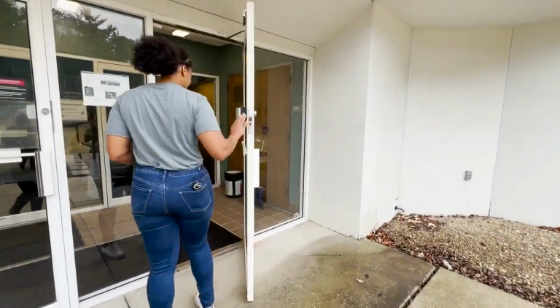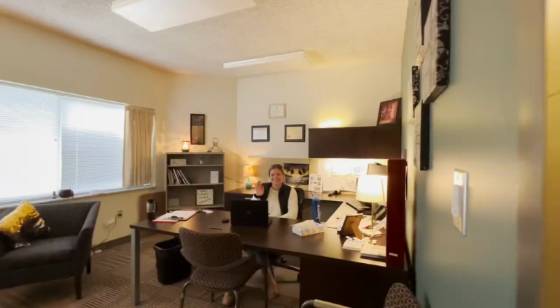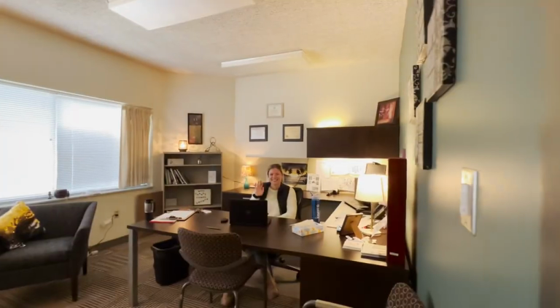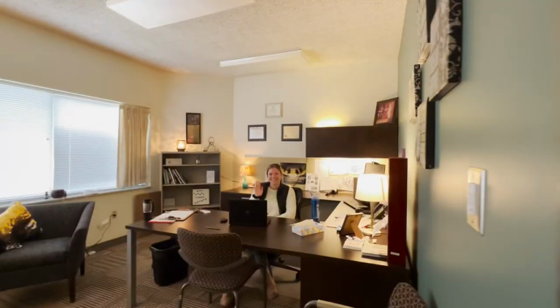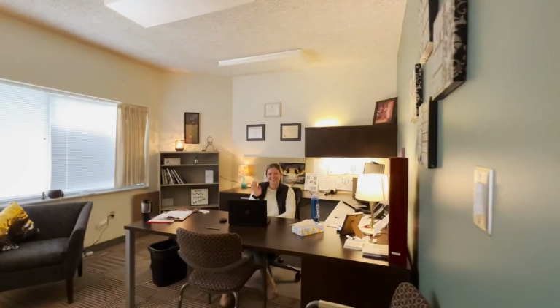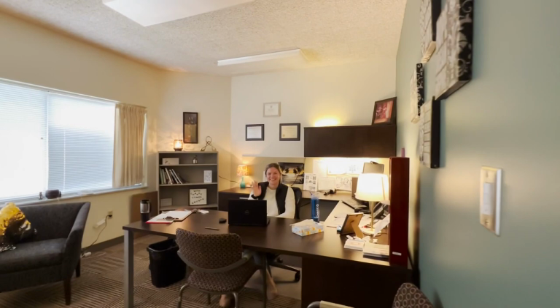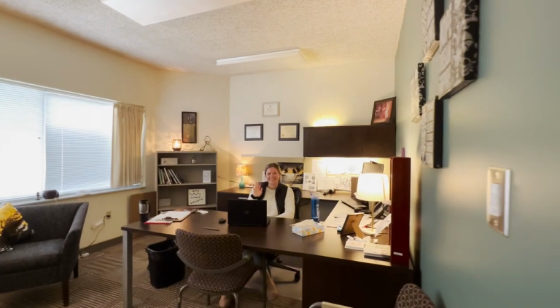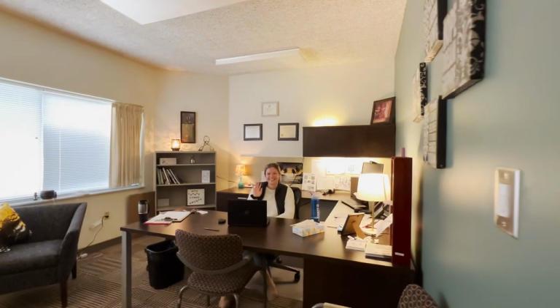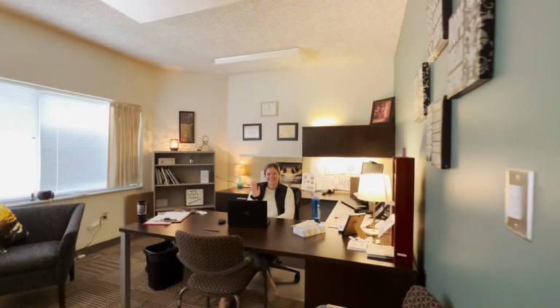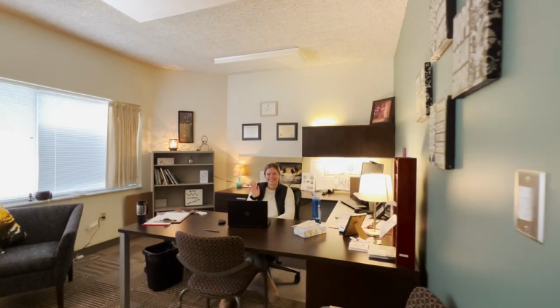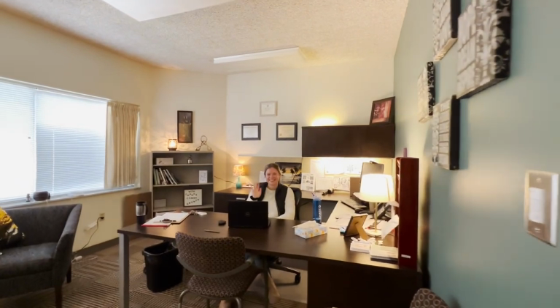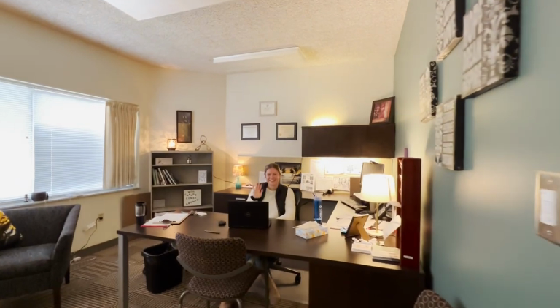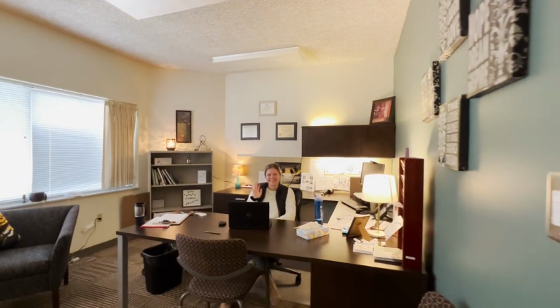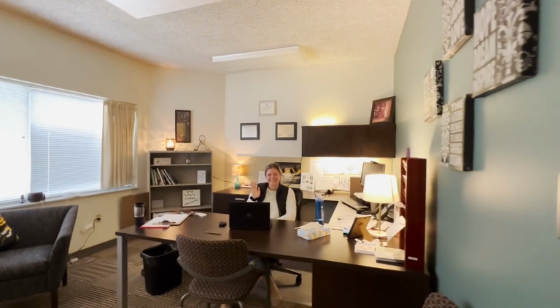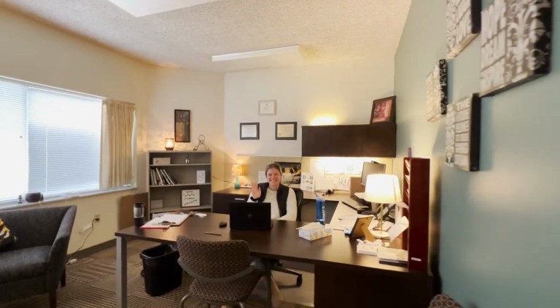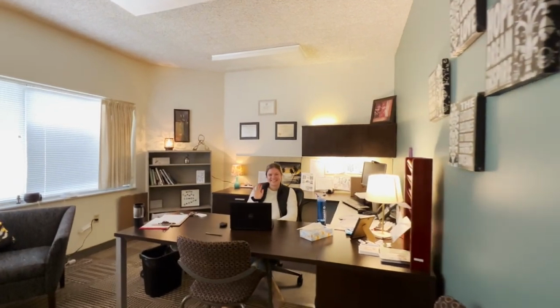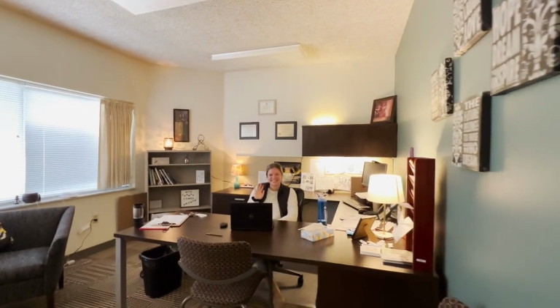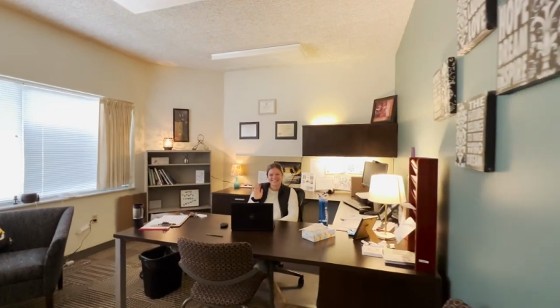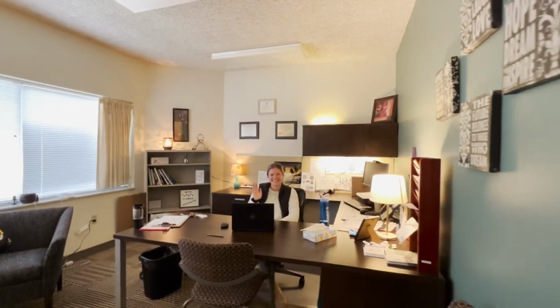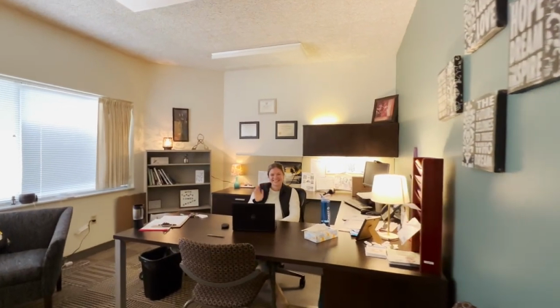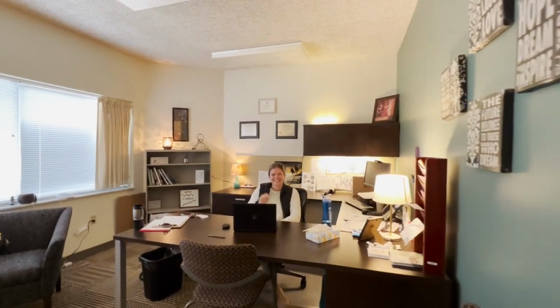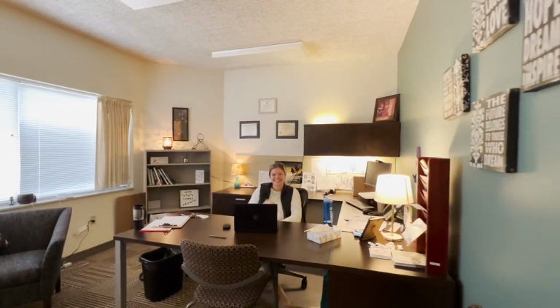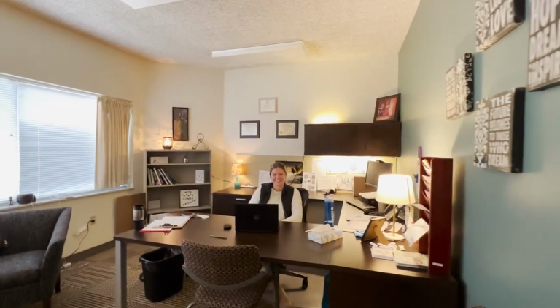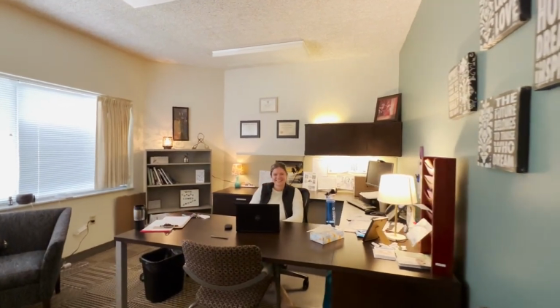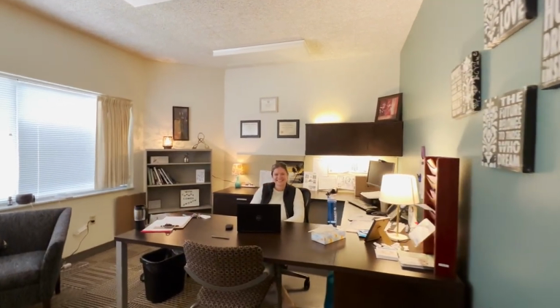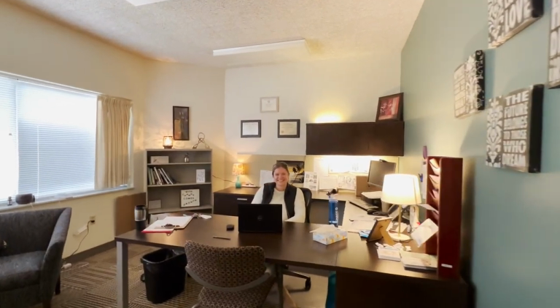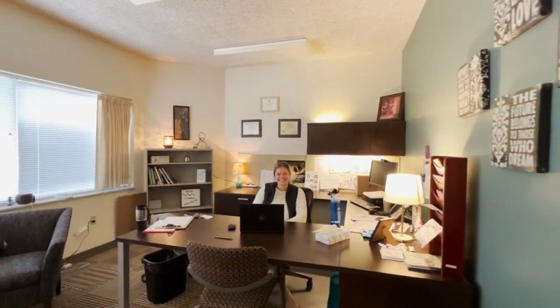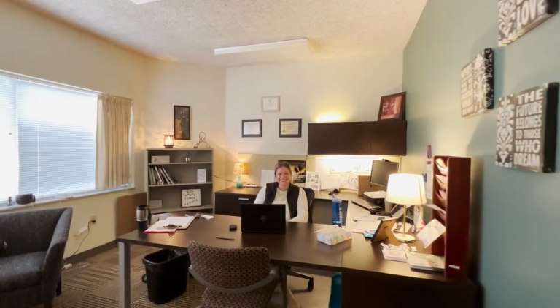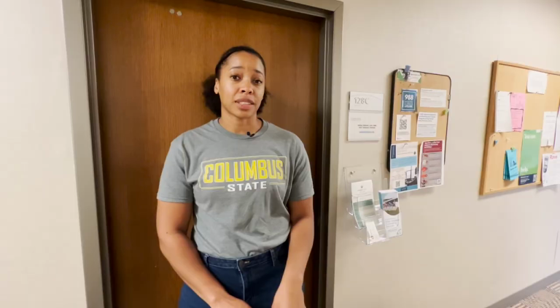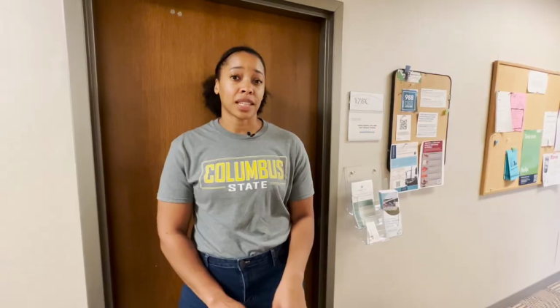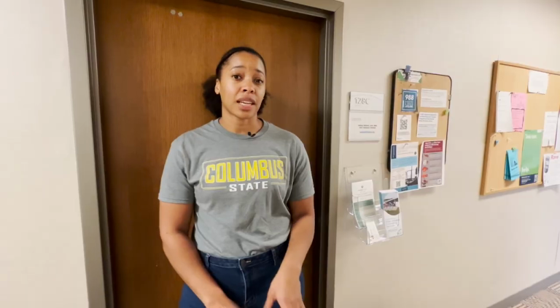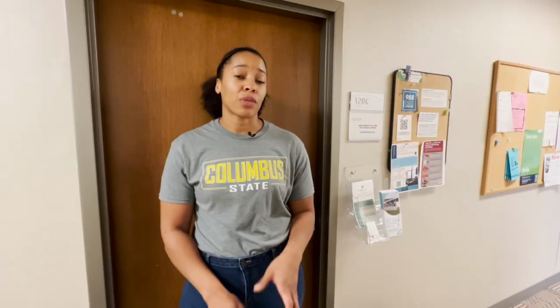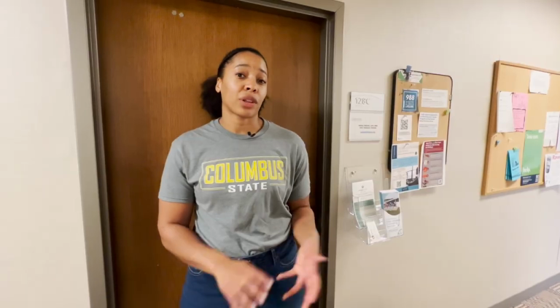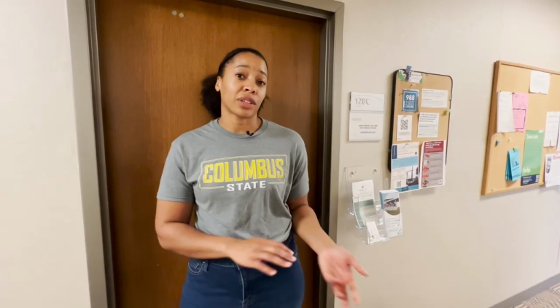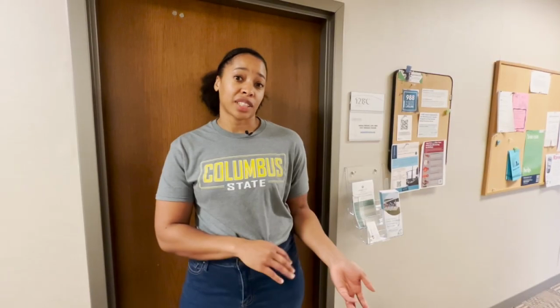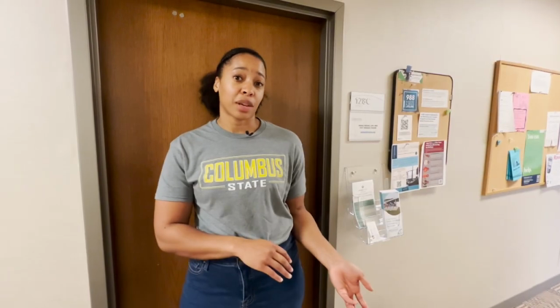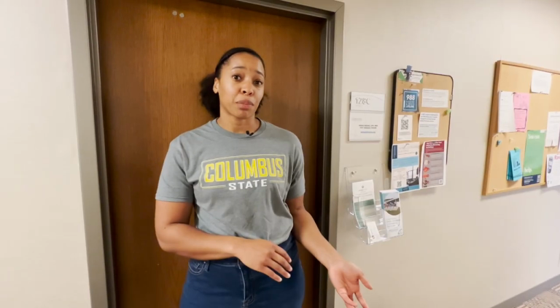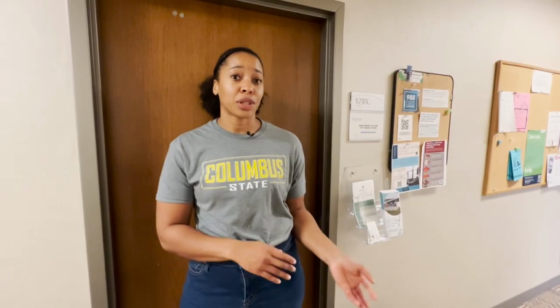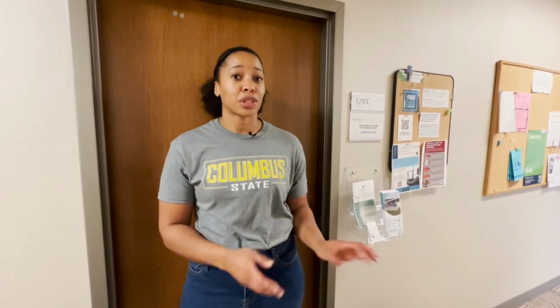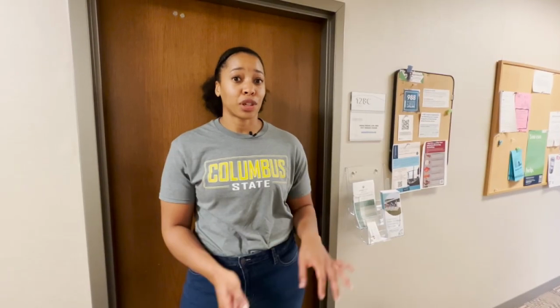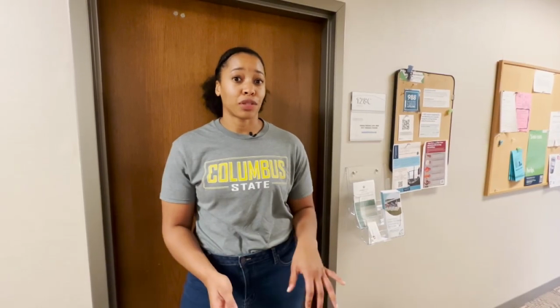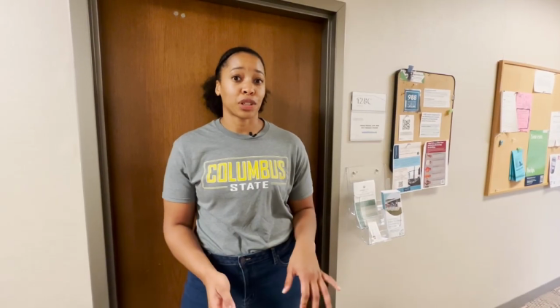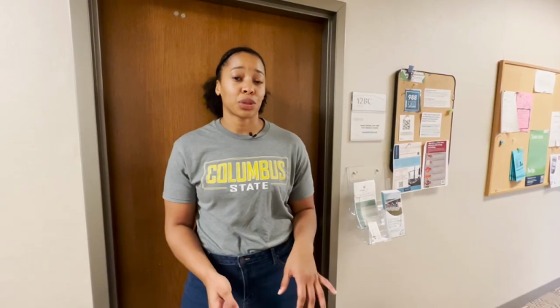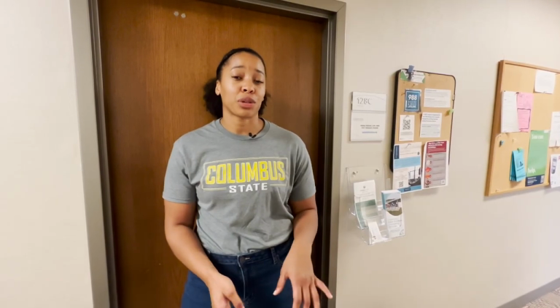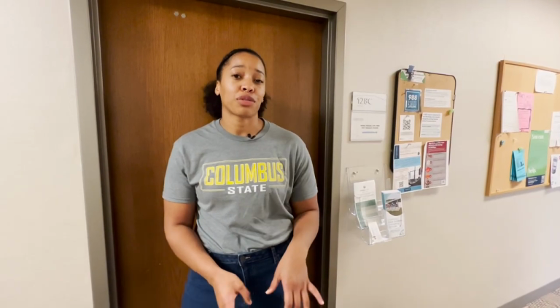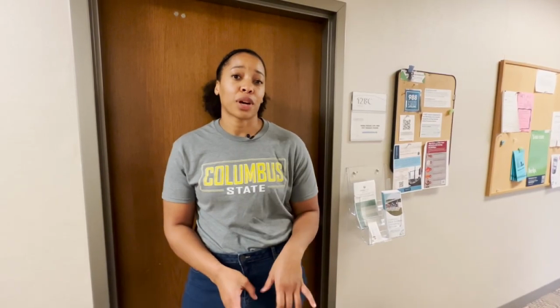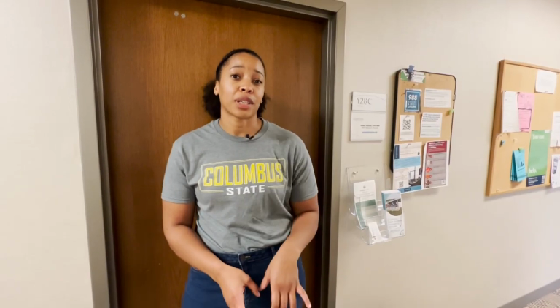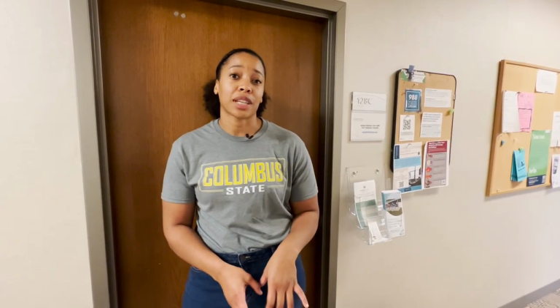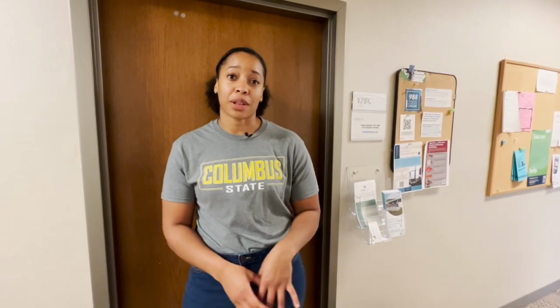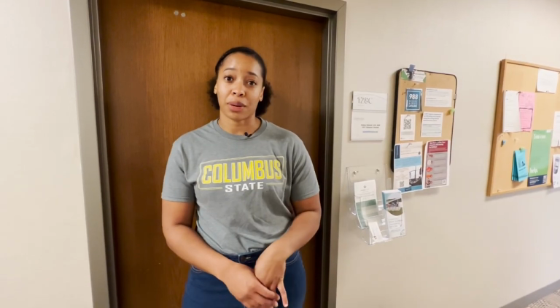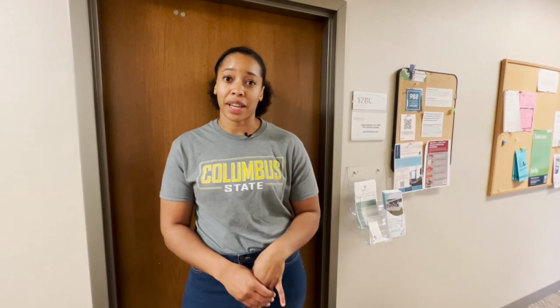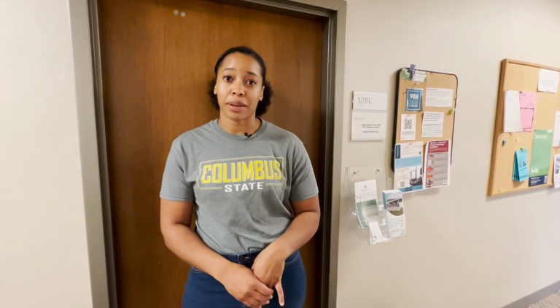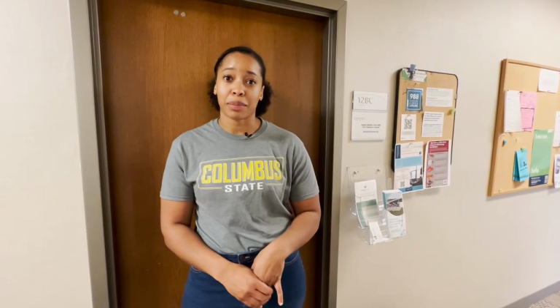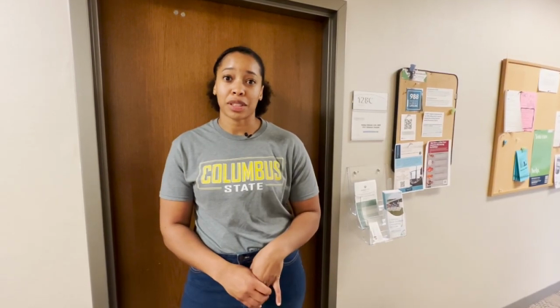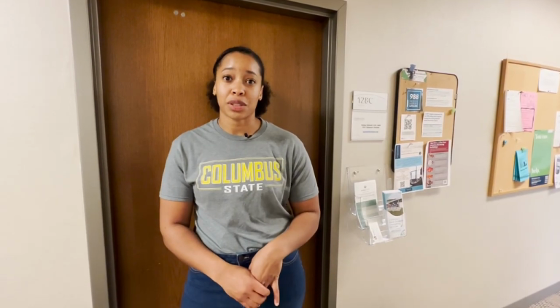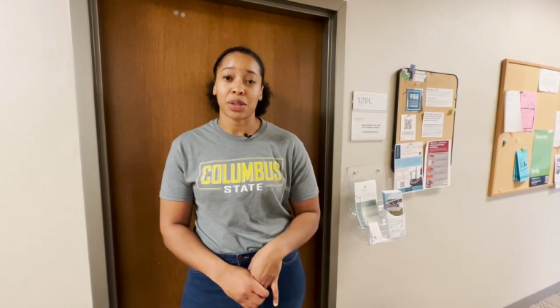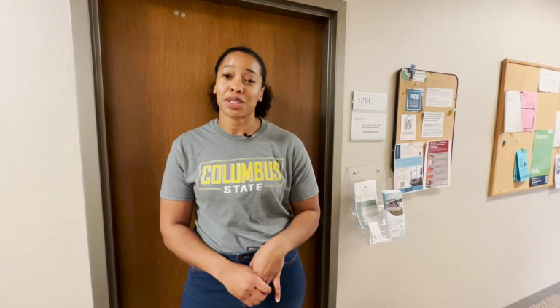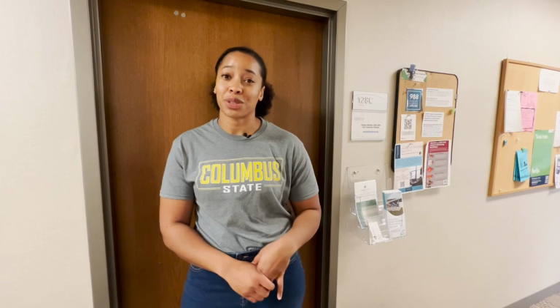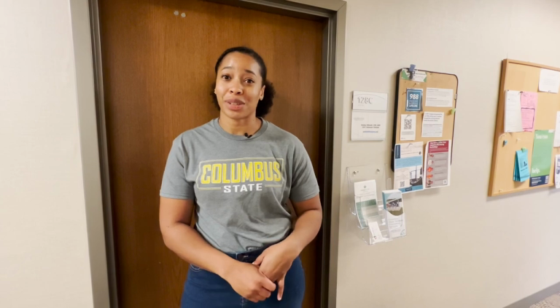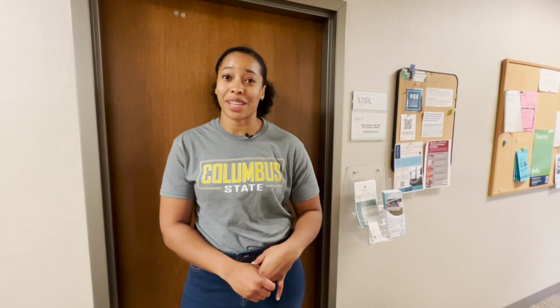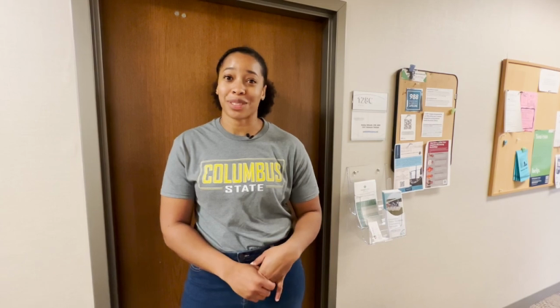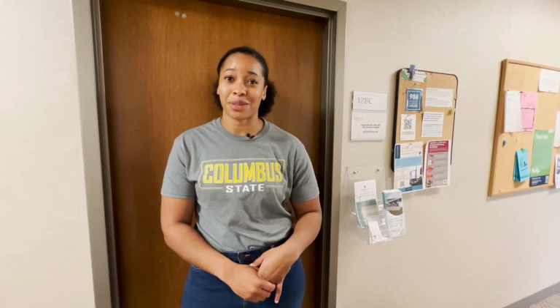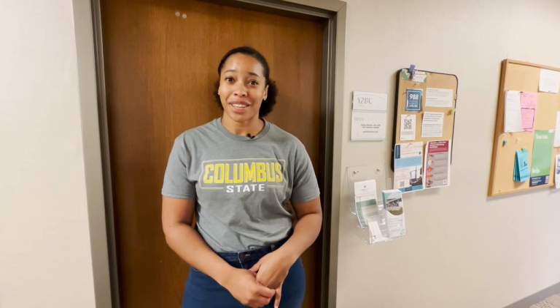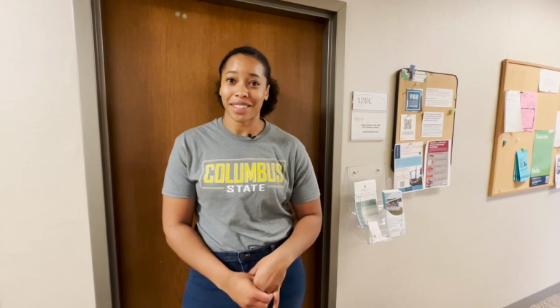We have a partnership with Sontero, and they provide counseling — whether in-person or virtual — for our Delaware campus students three days a week.